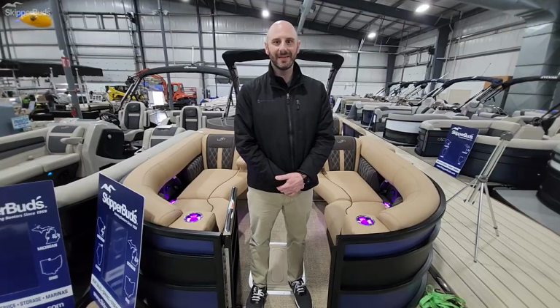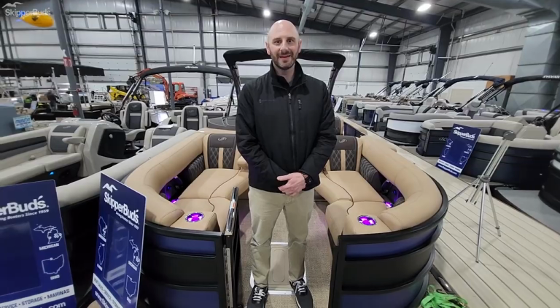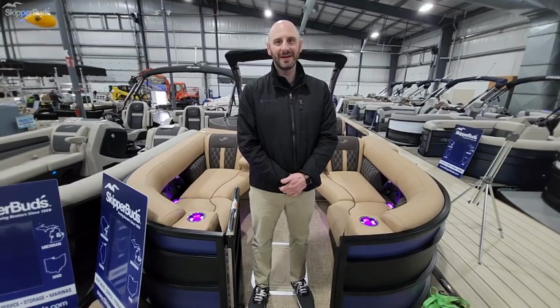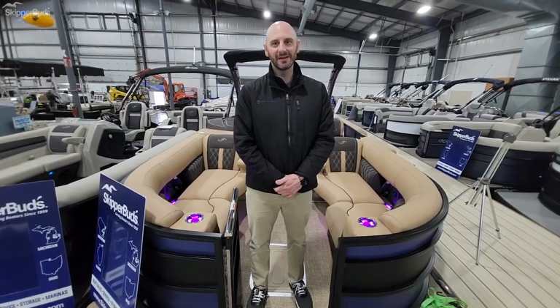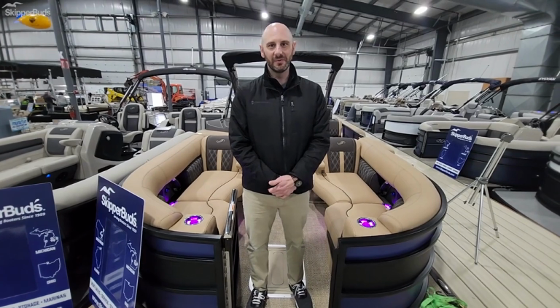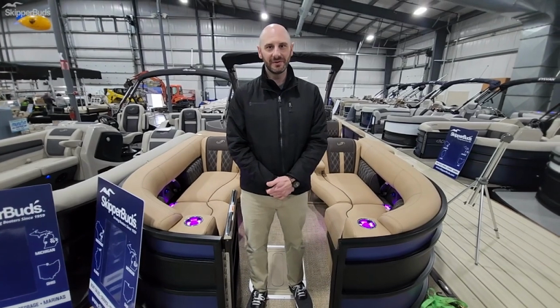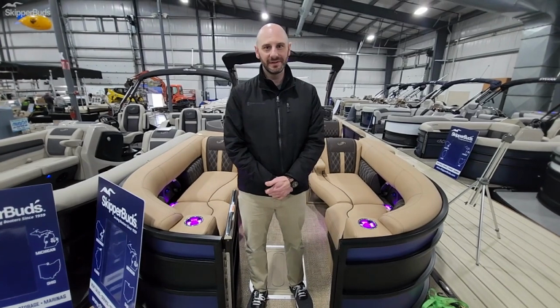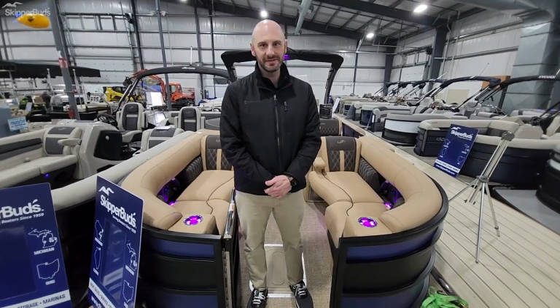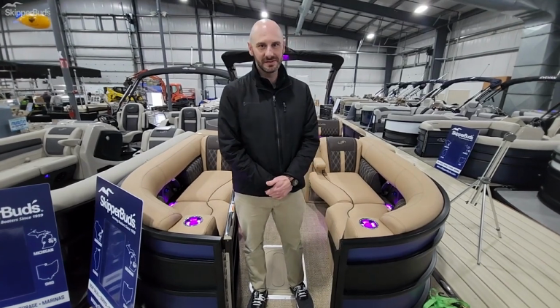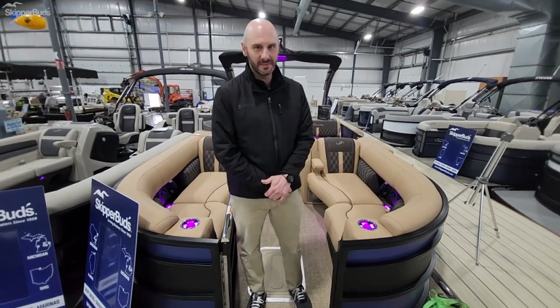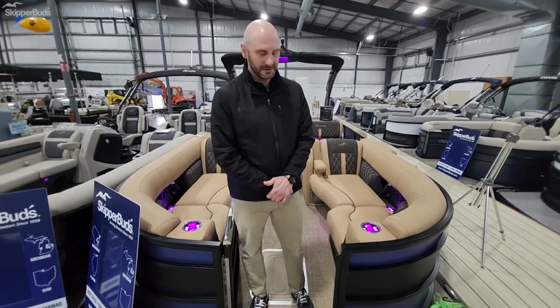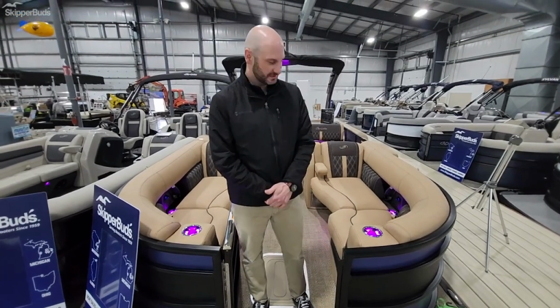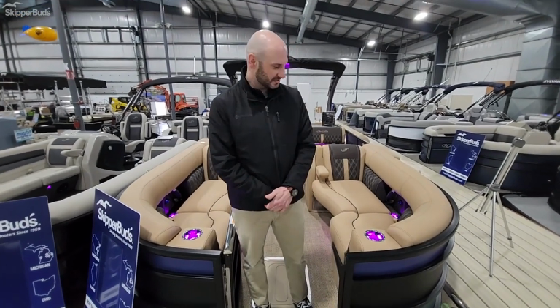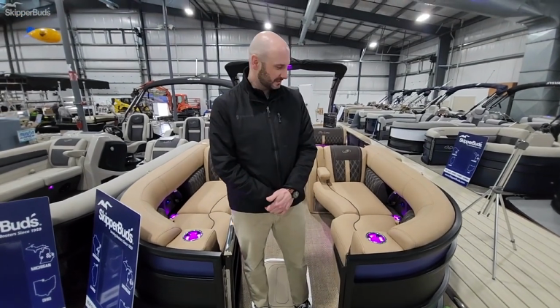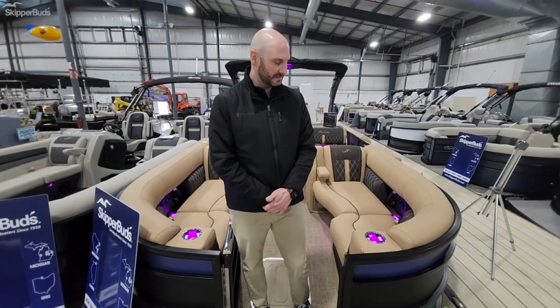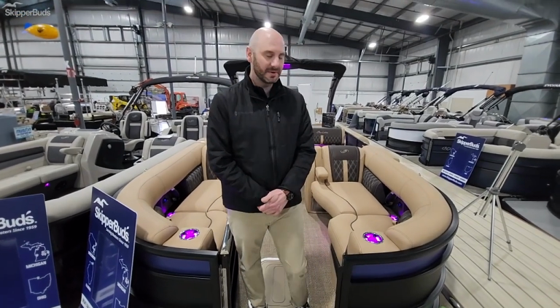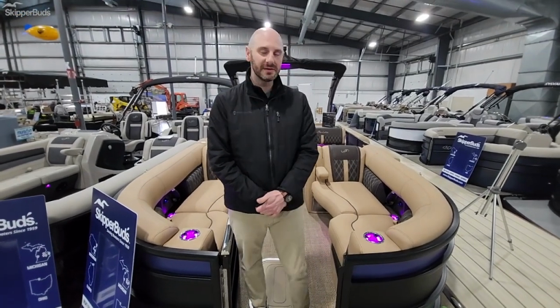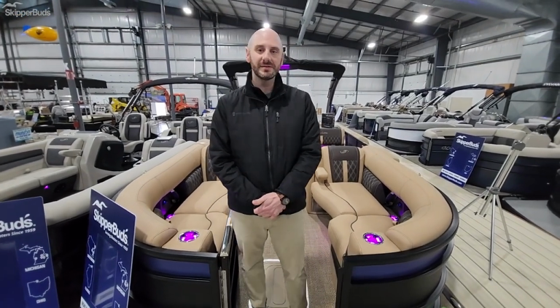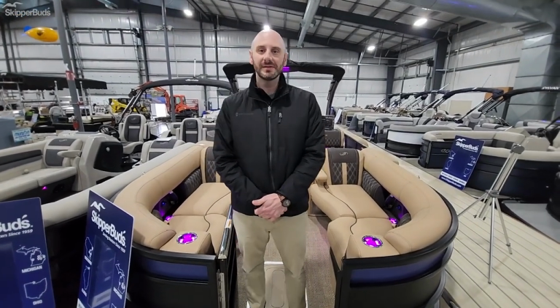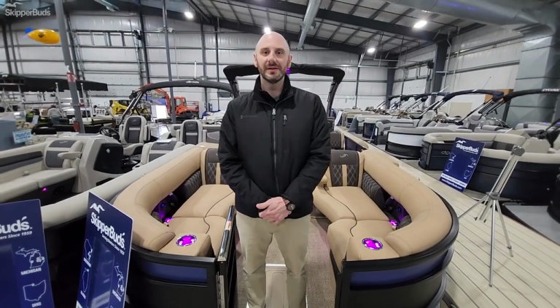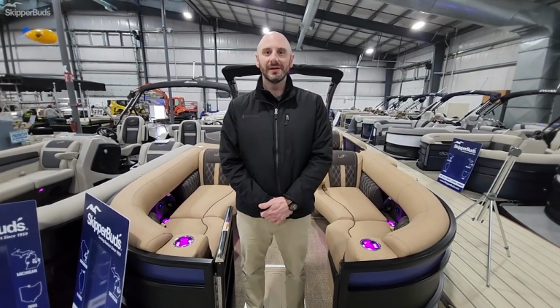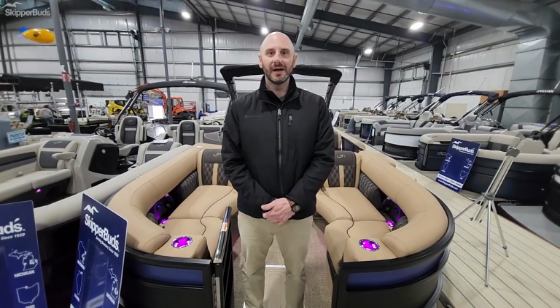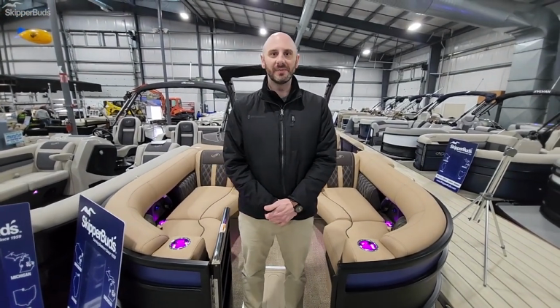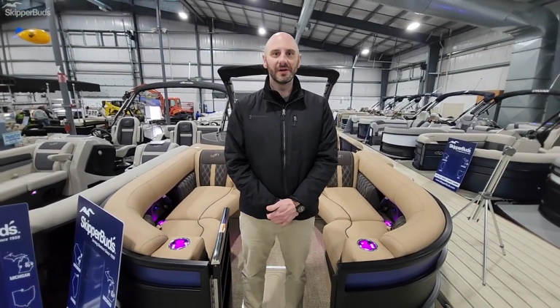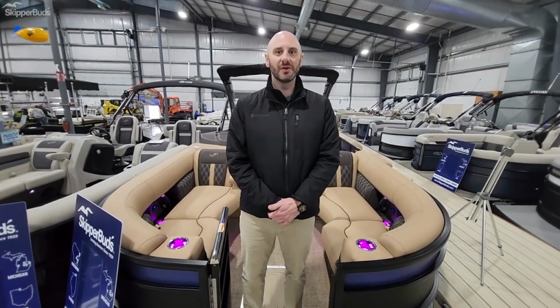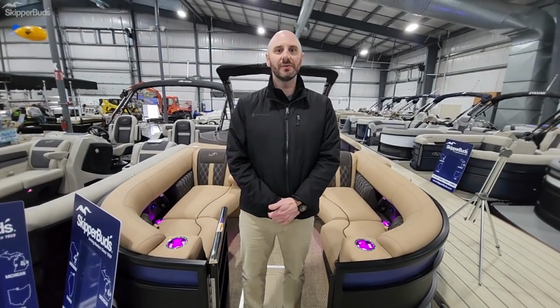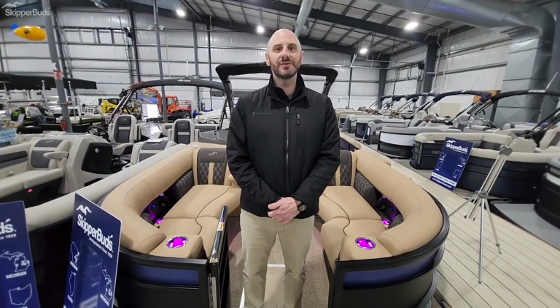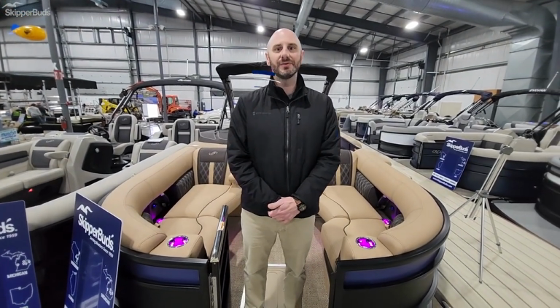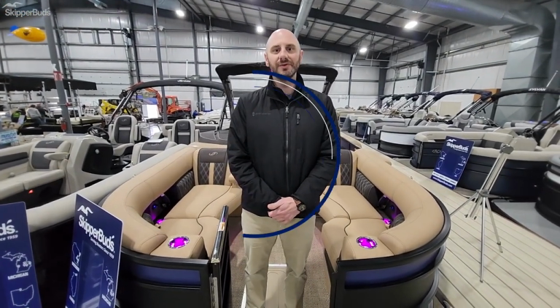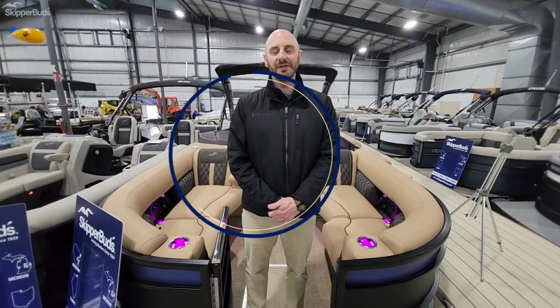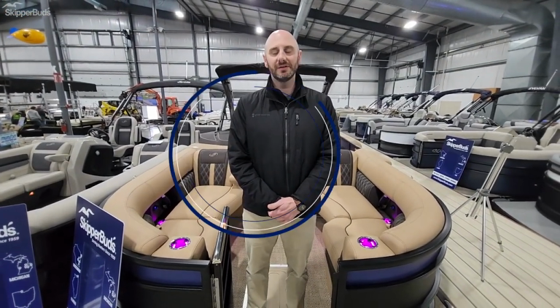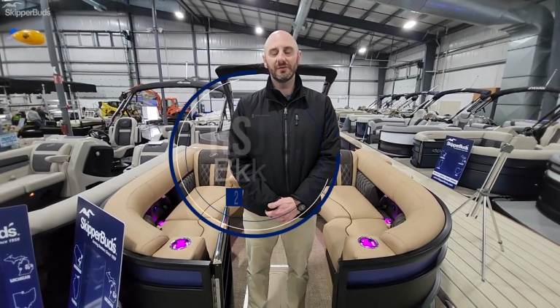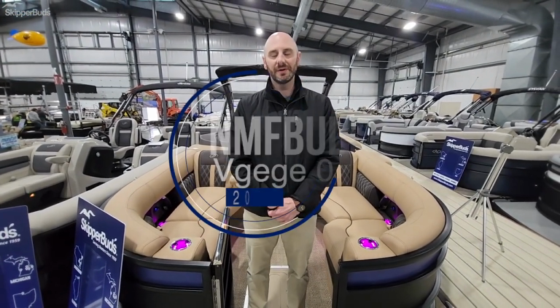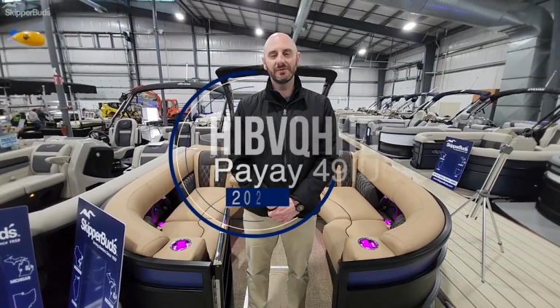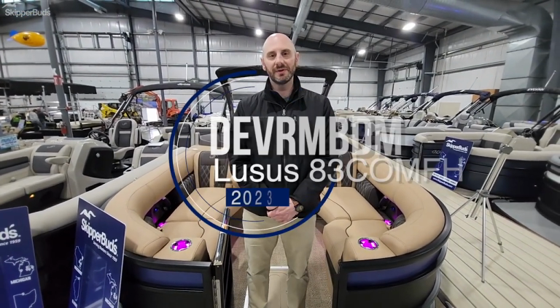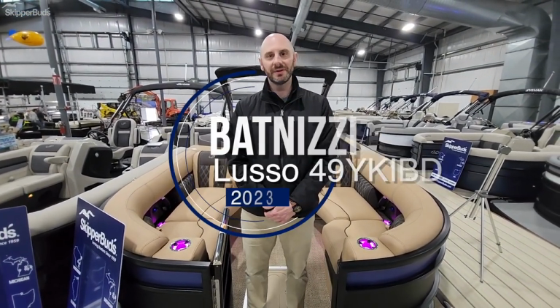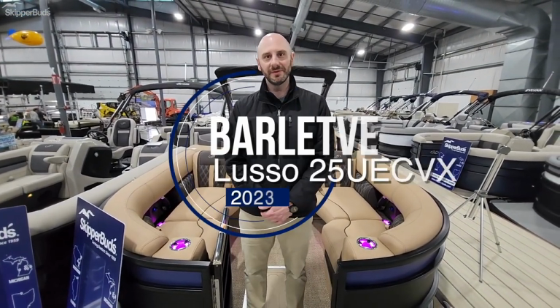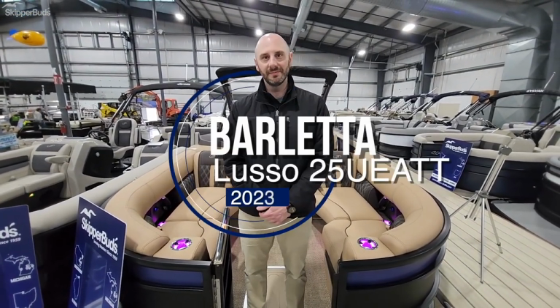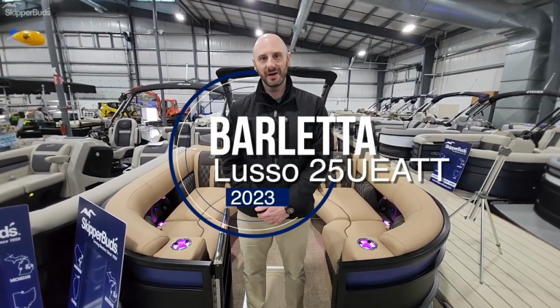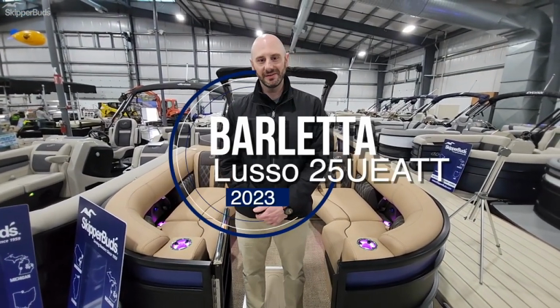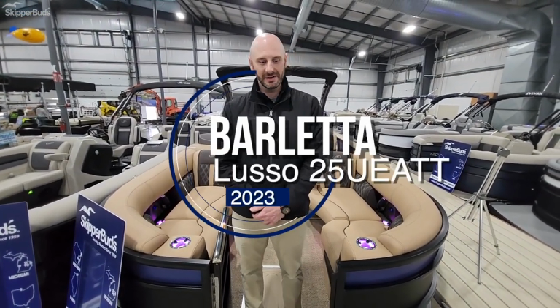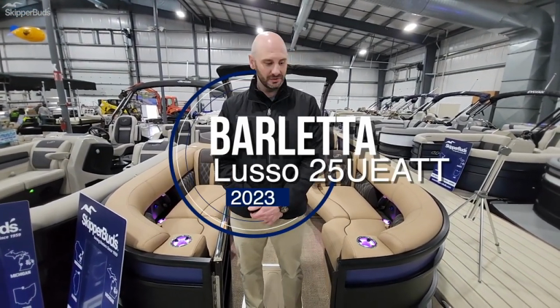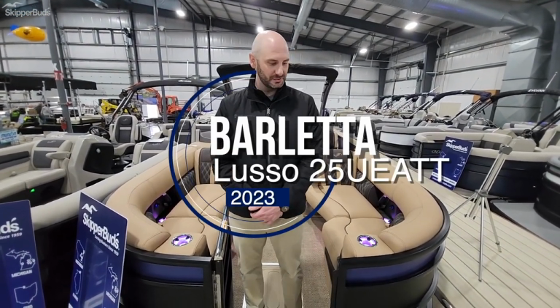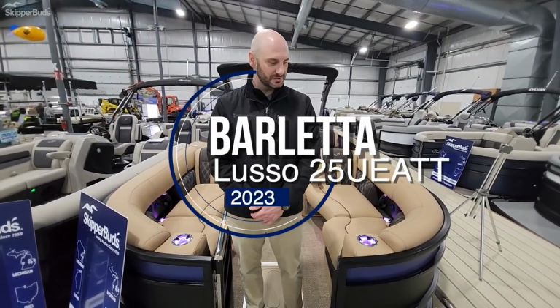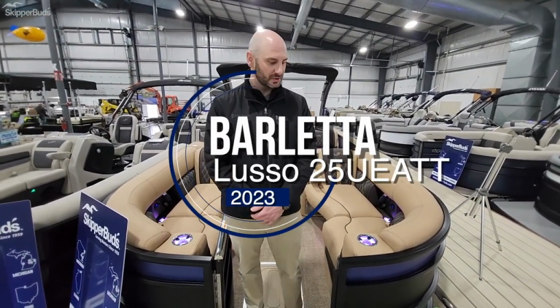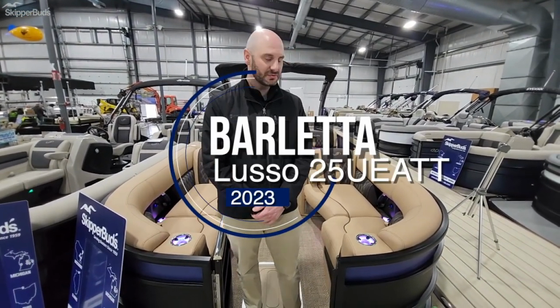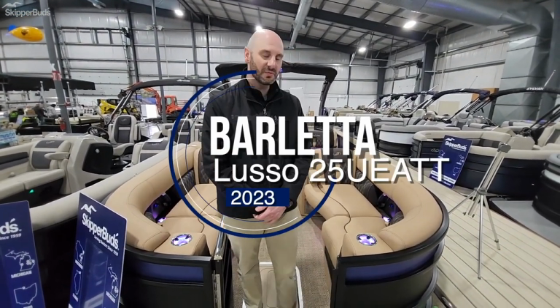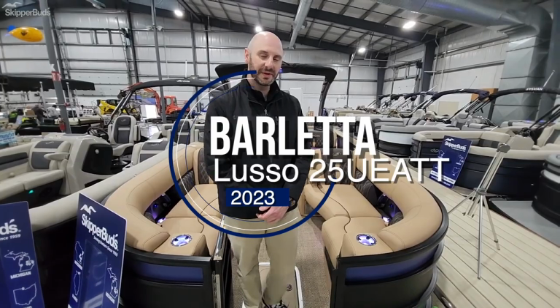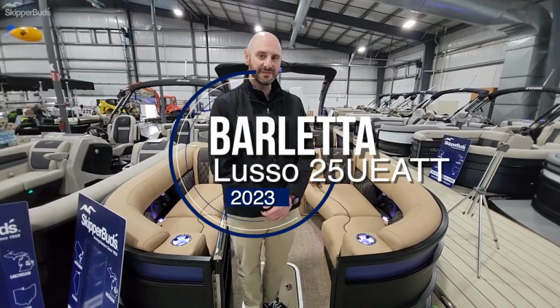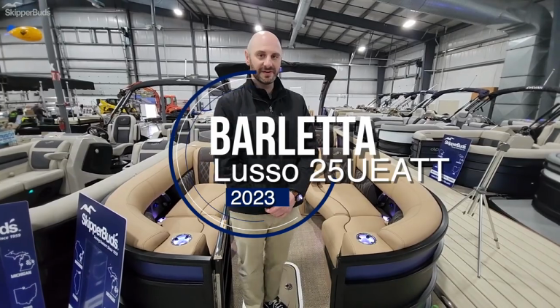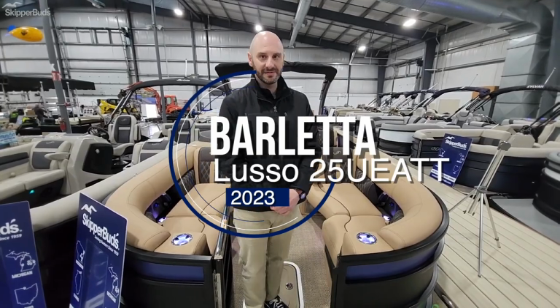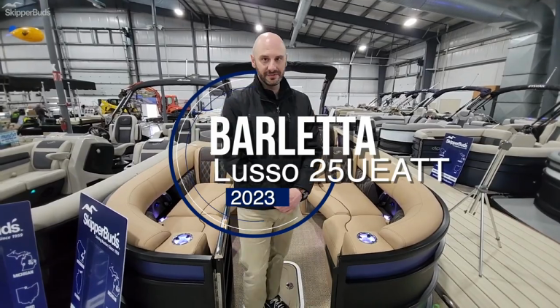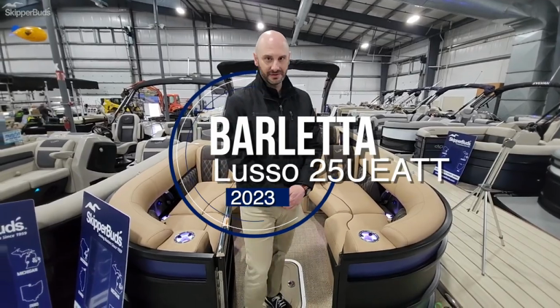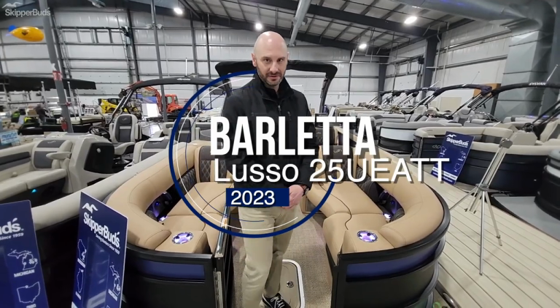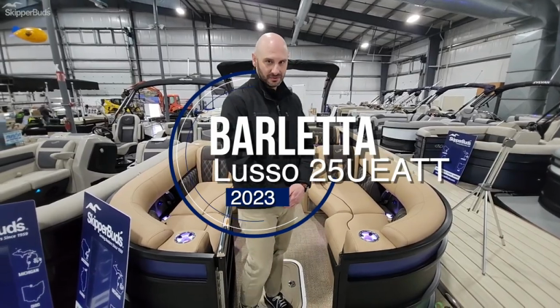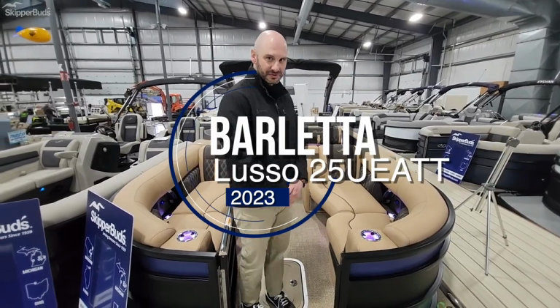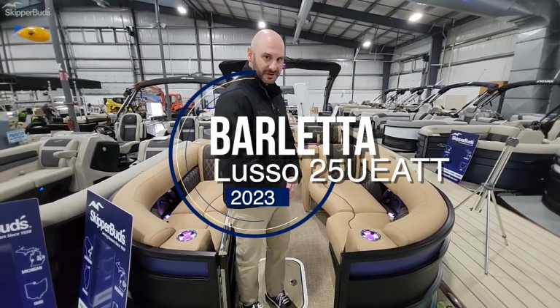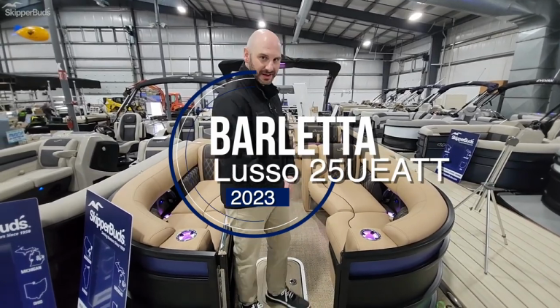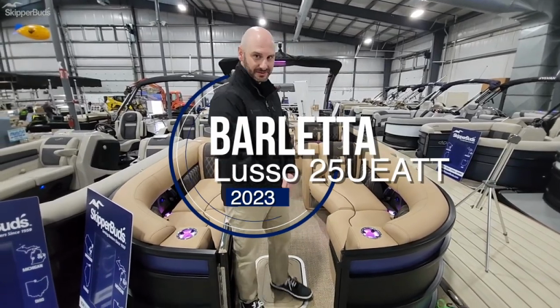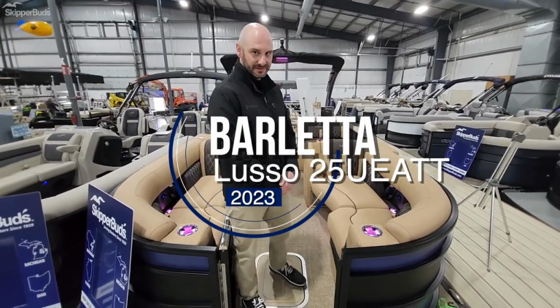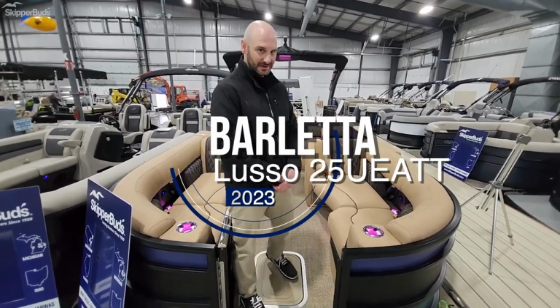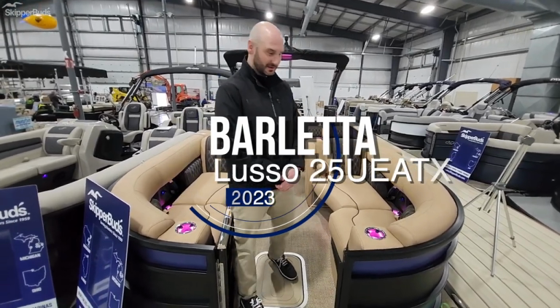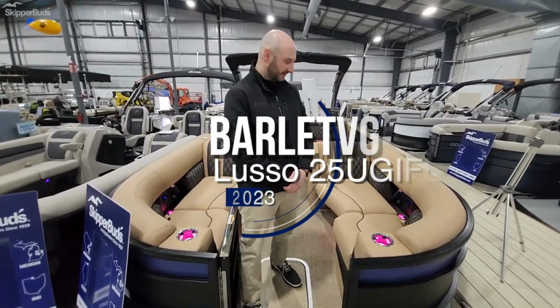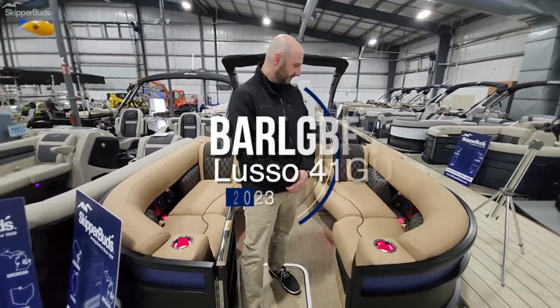Hi, good morning. This is Mike with Skipper Buds. I'm going to go through the 2023 Barletta Lusso 25-foot Ultra Entertainer.